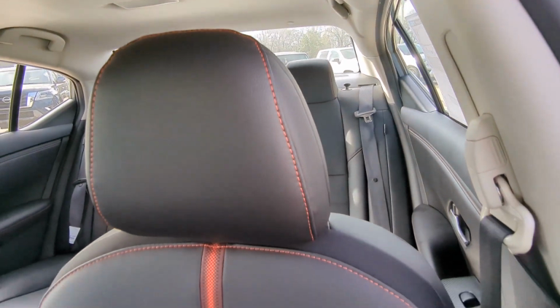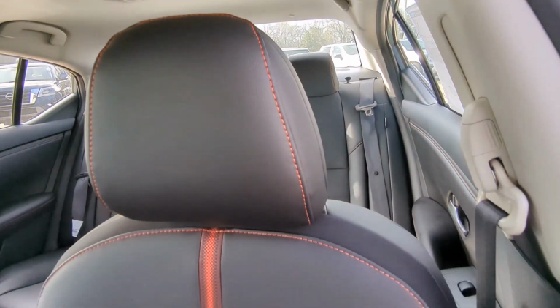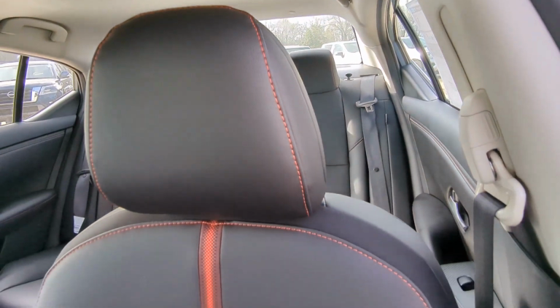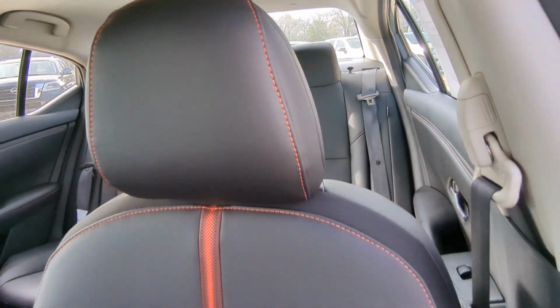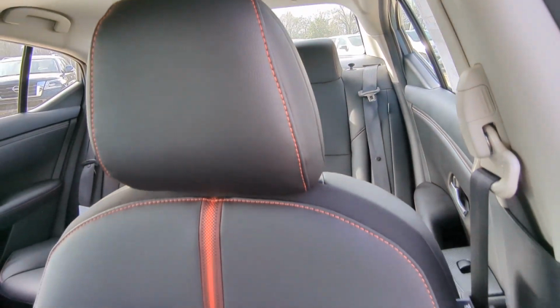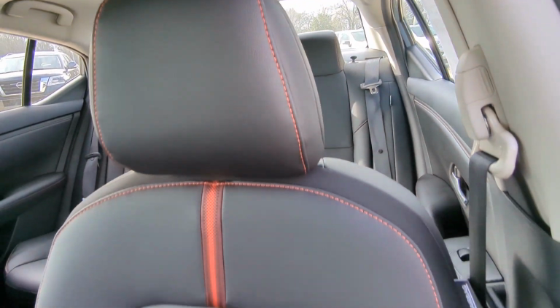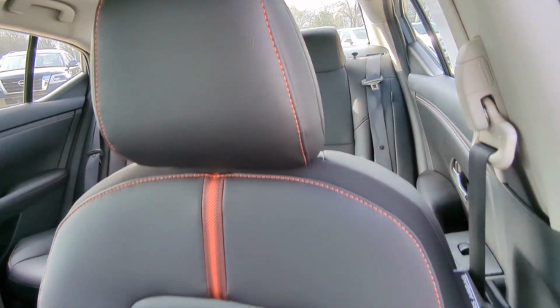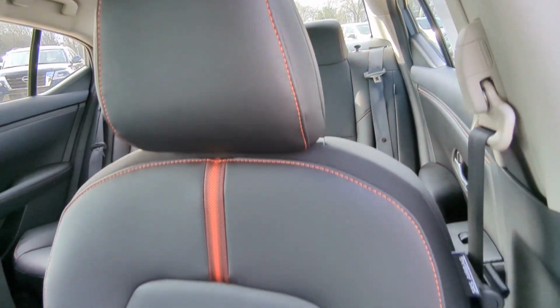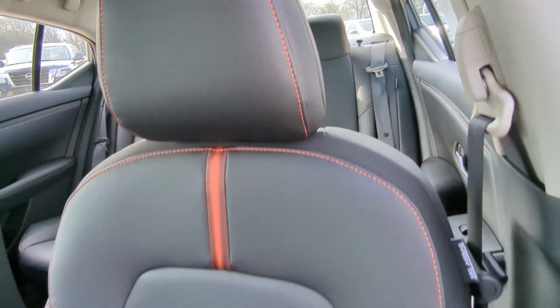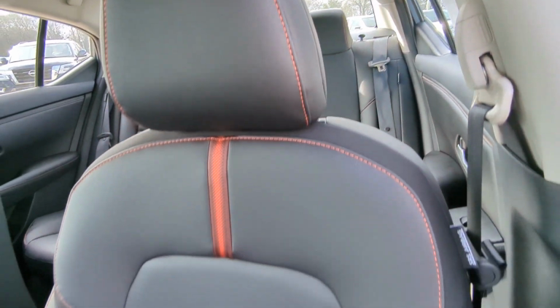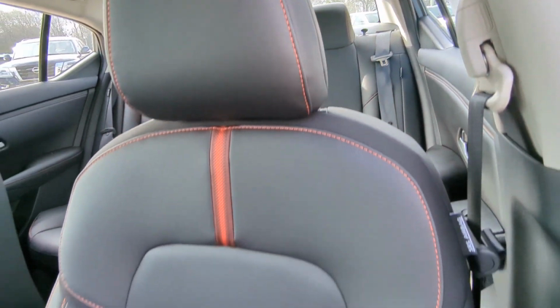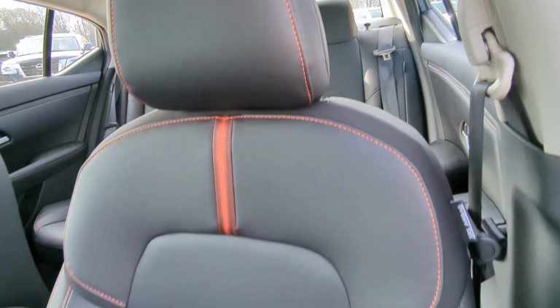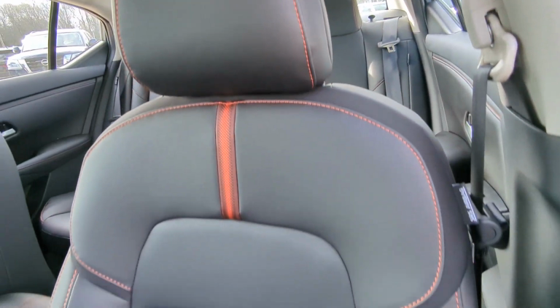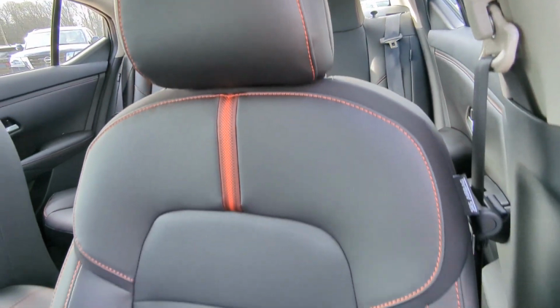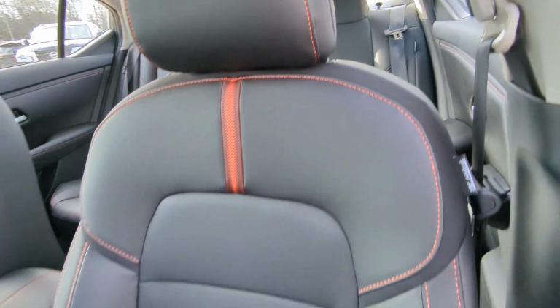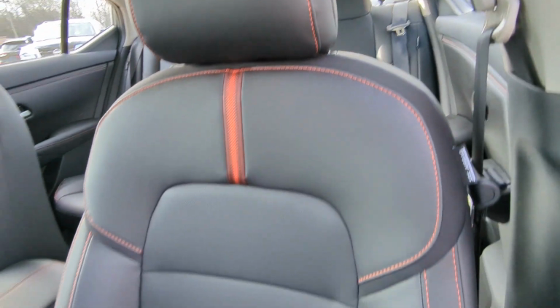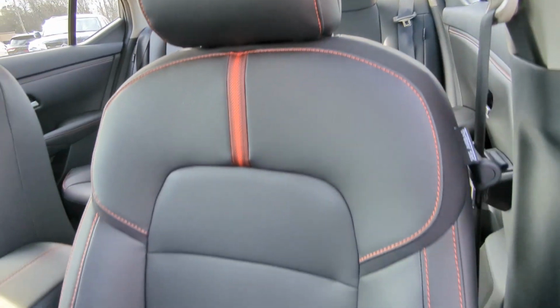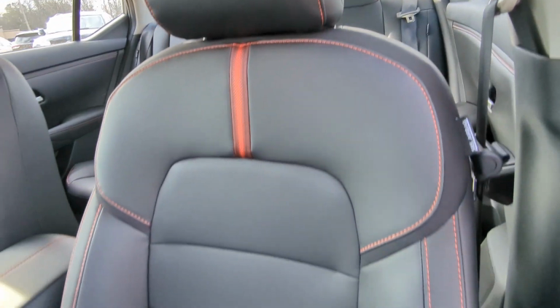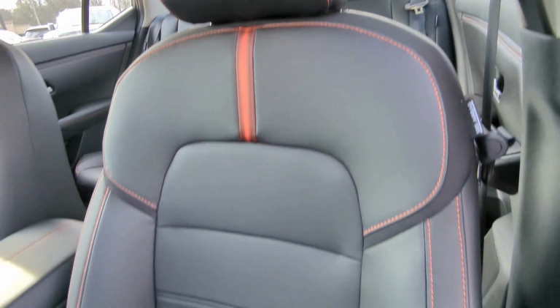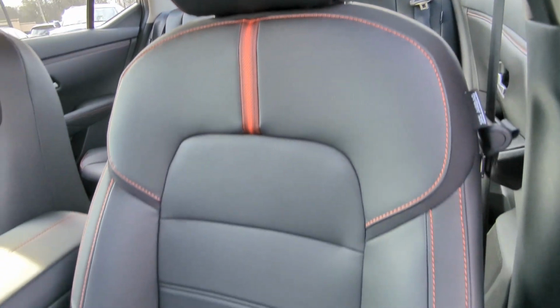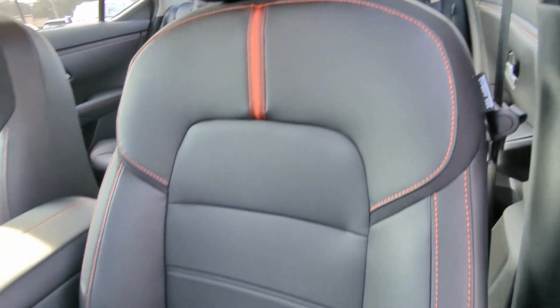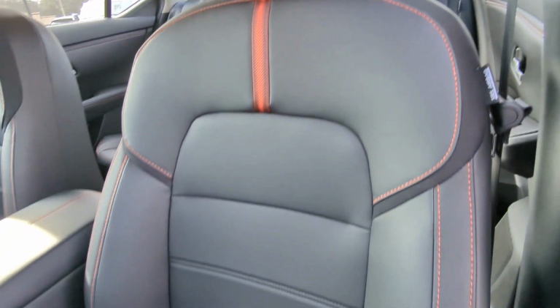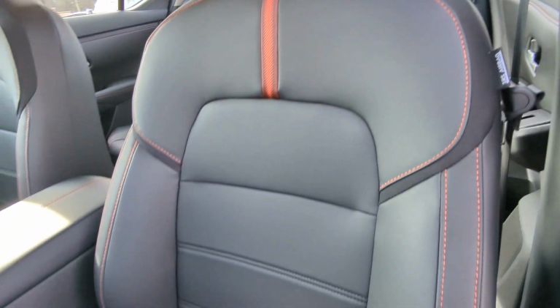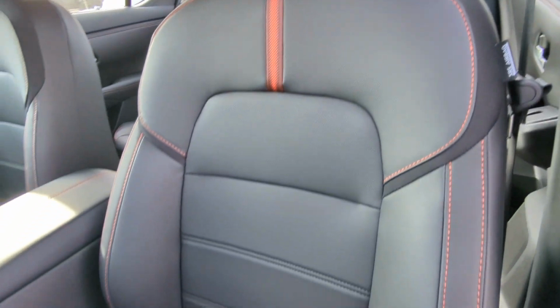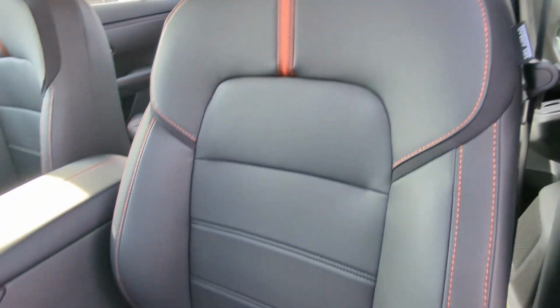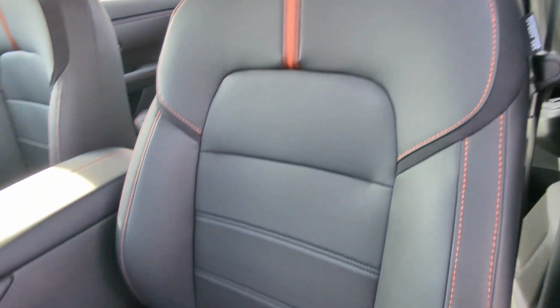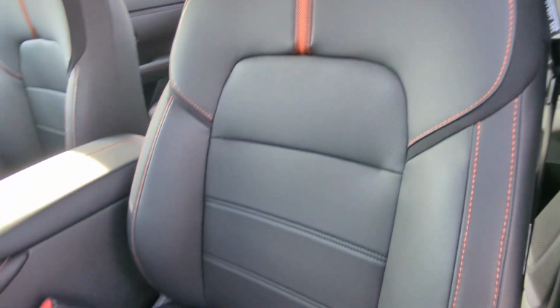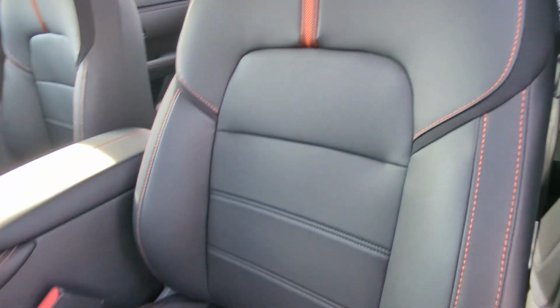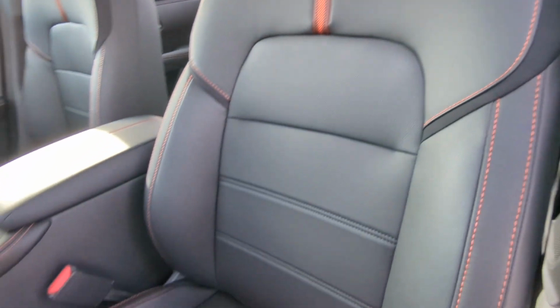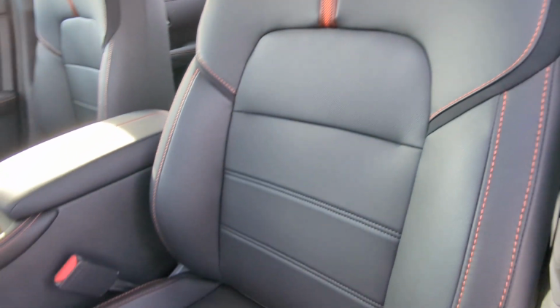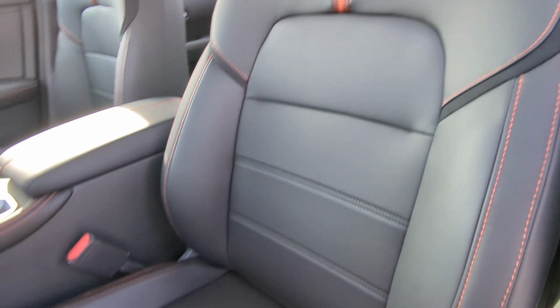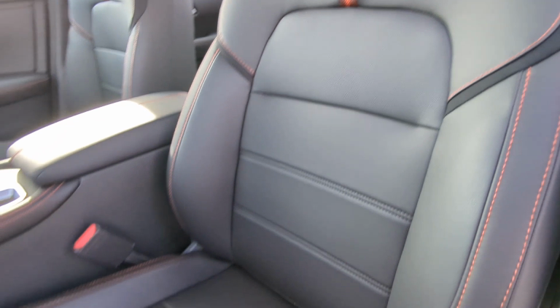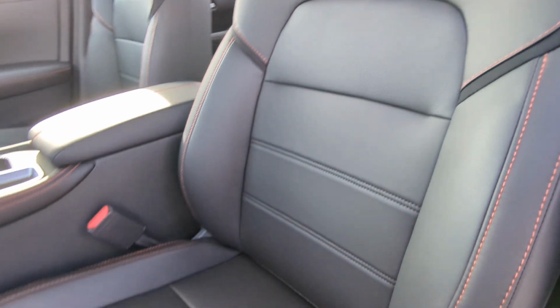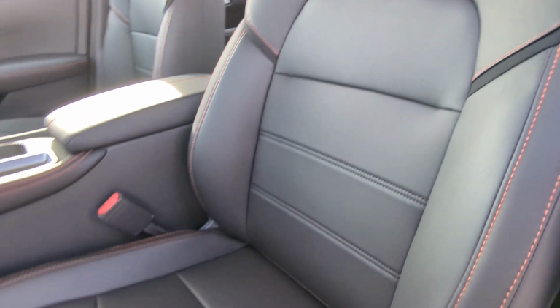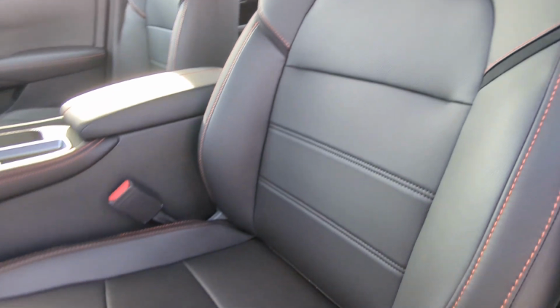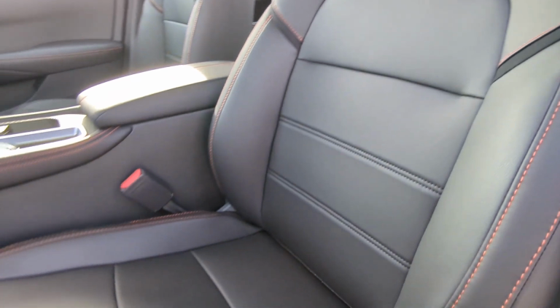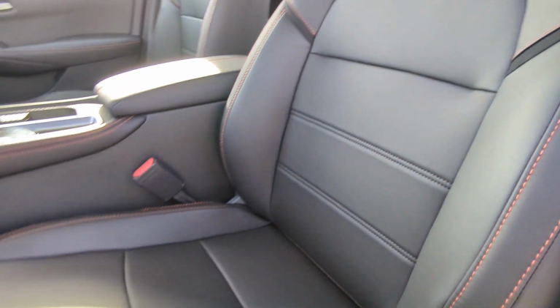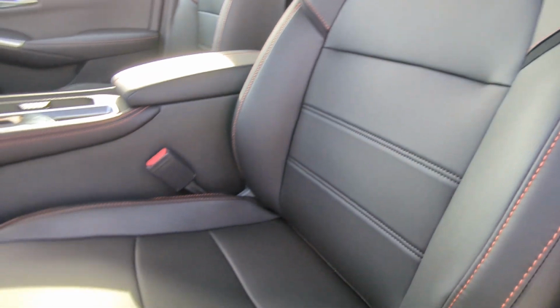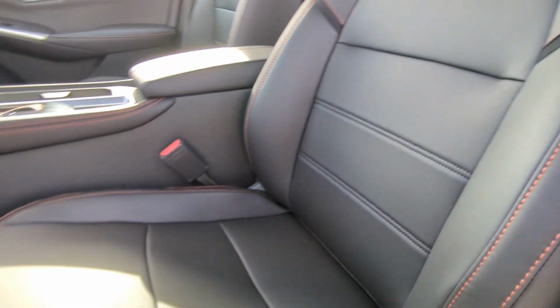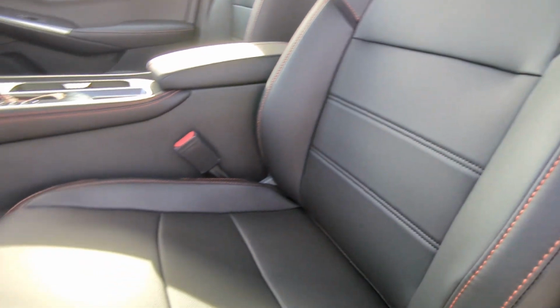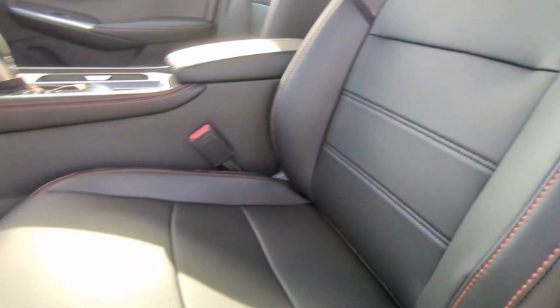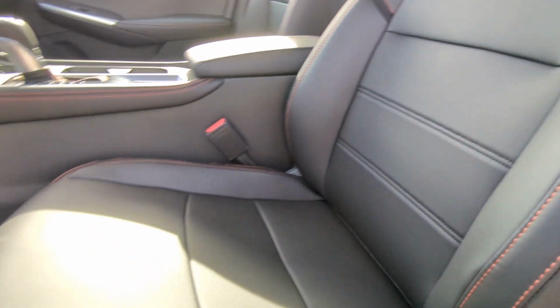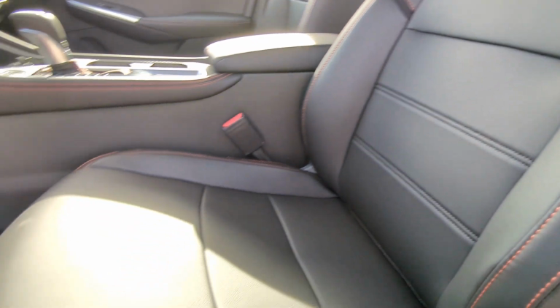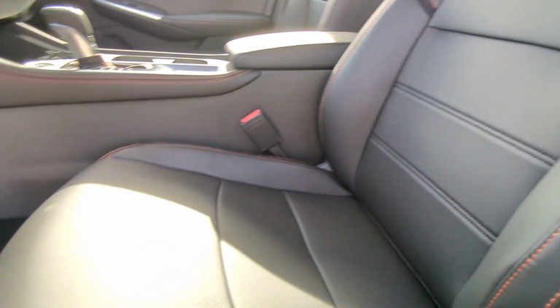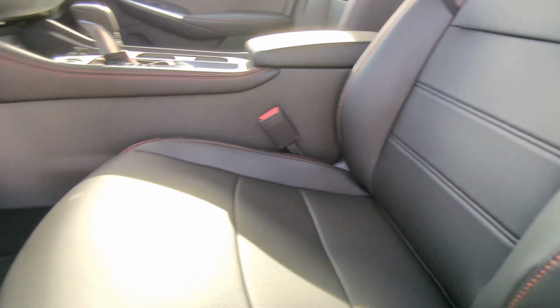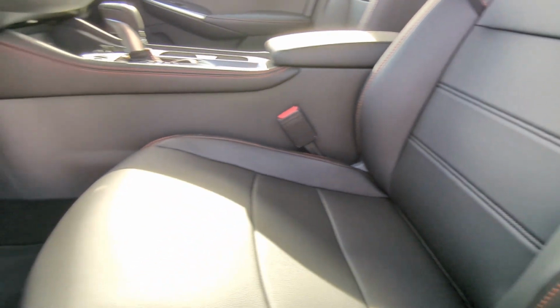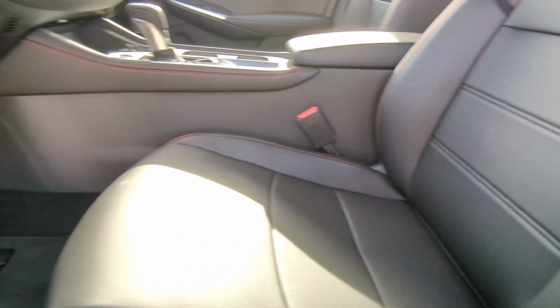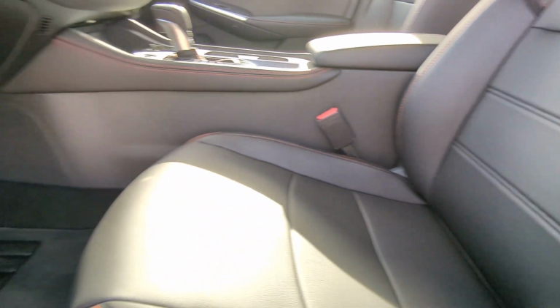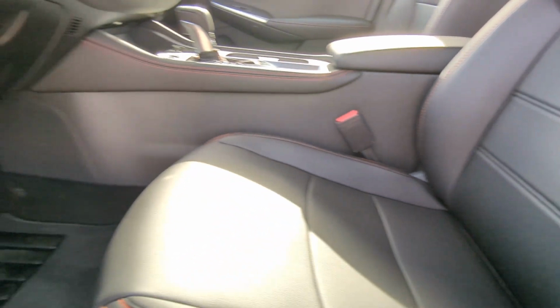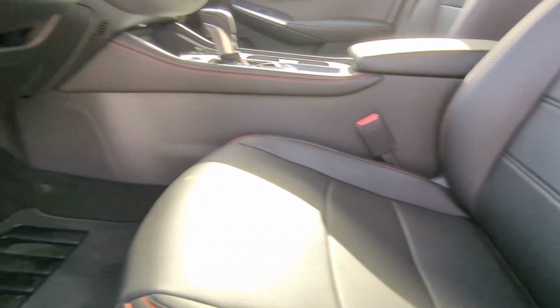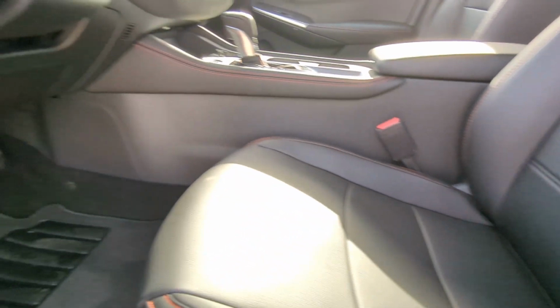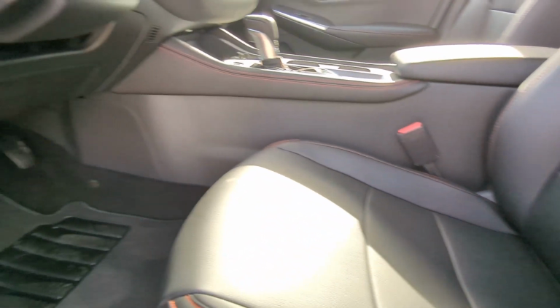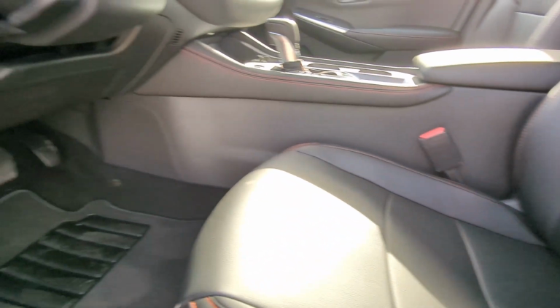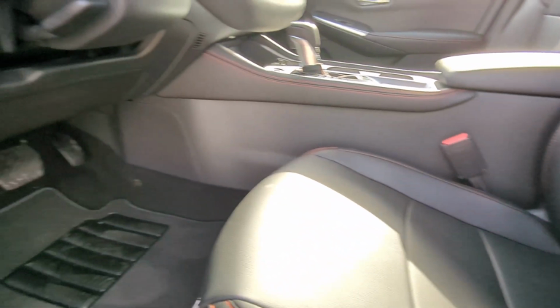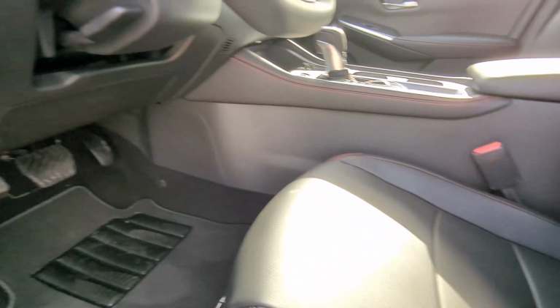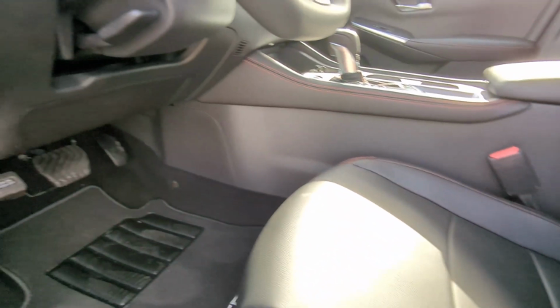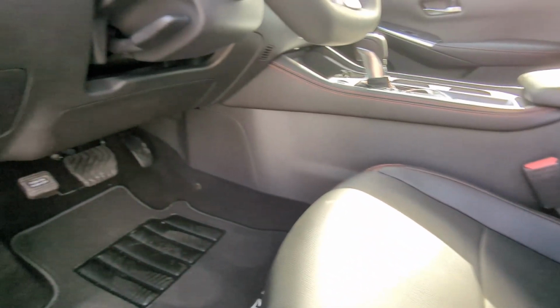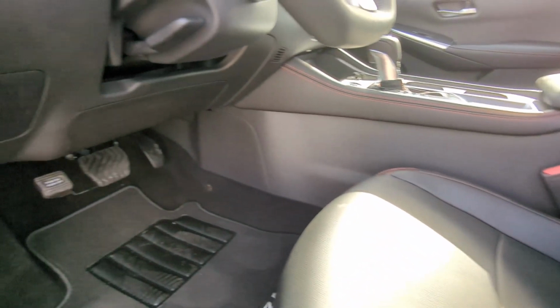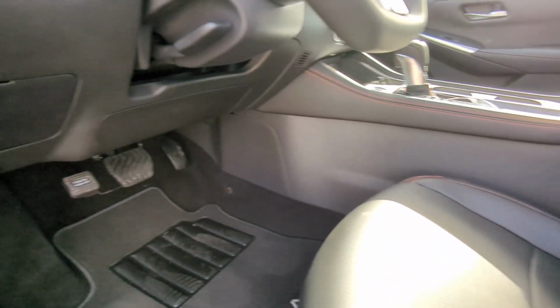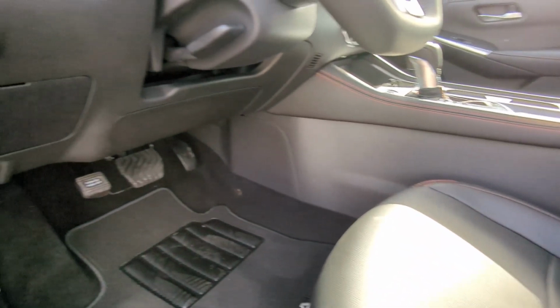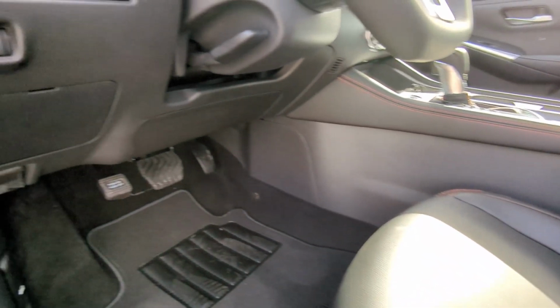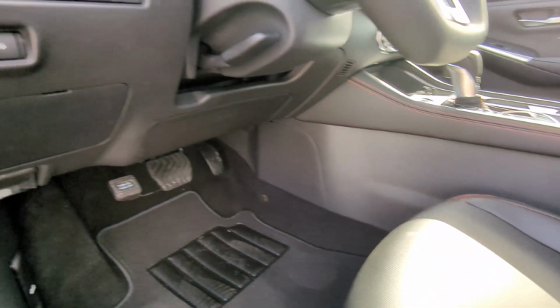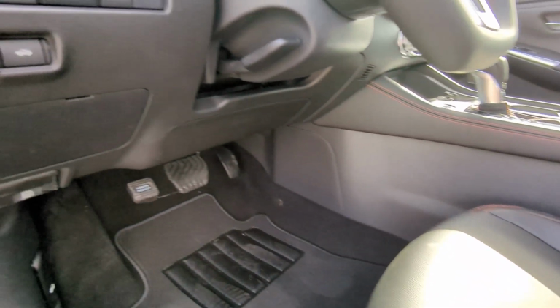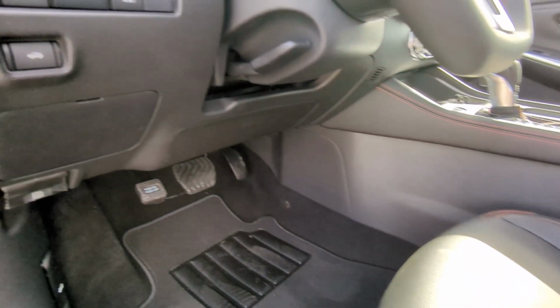Satellite radio, keyless start, adaptive cruise control, remote engine start, and heated mirrors.